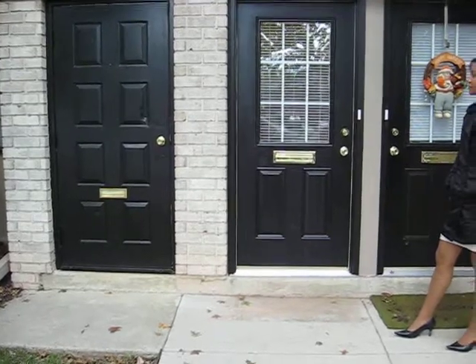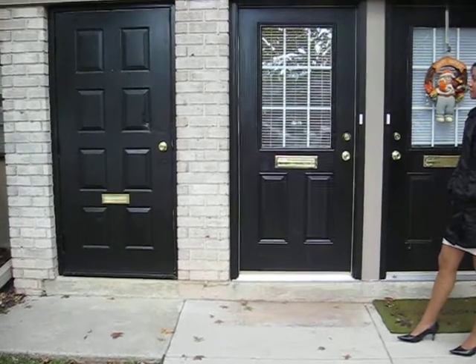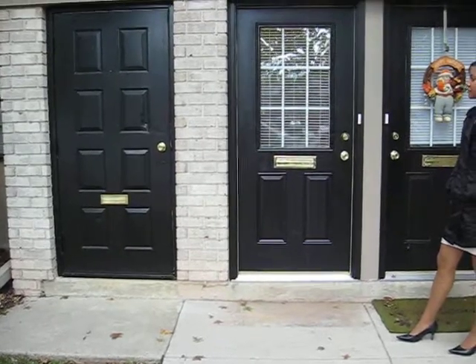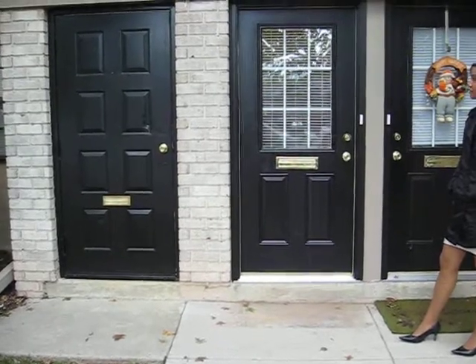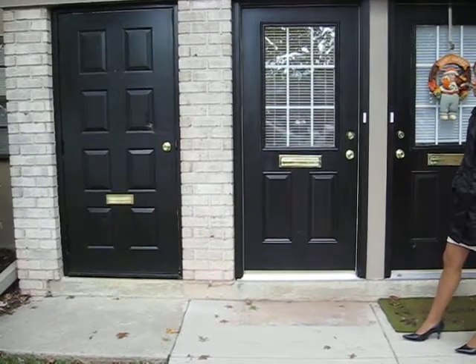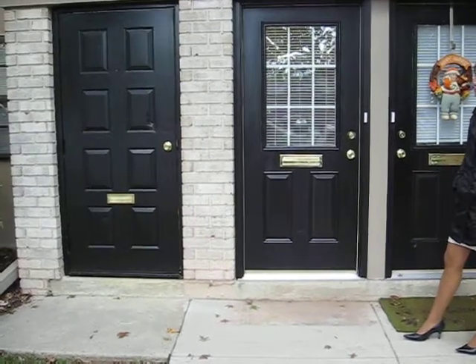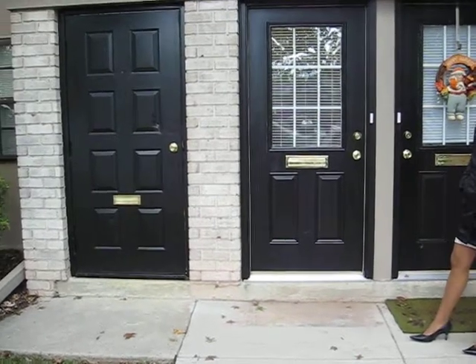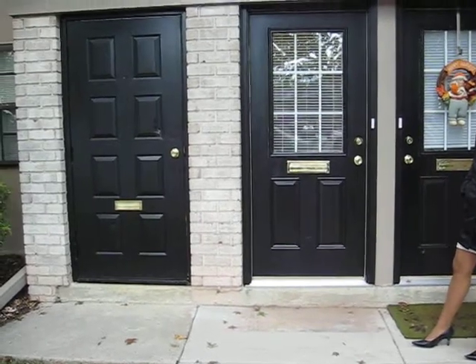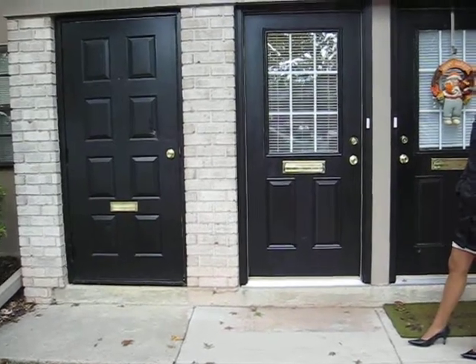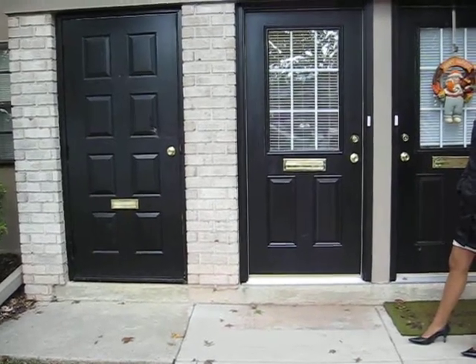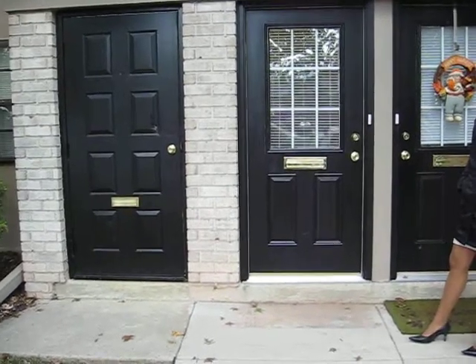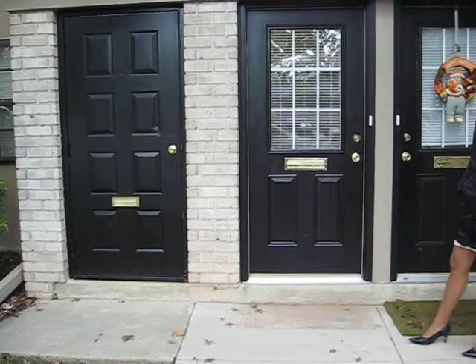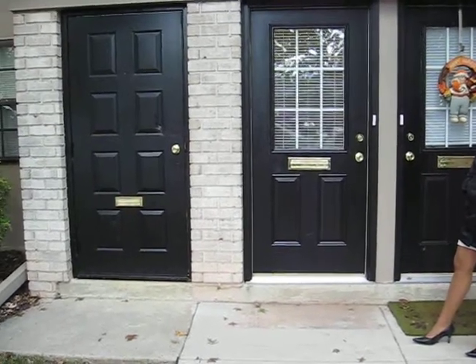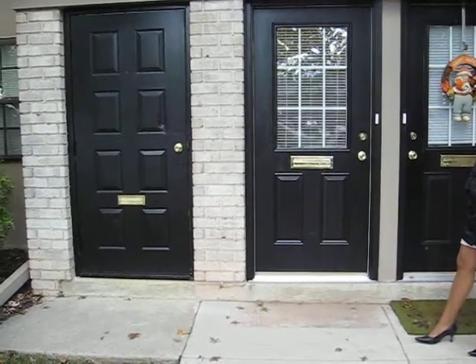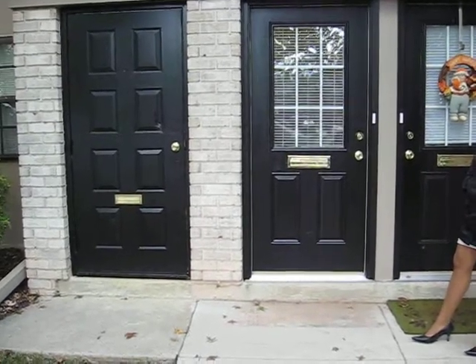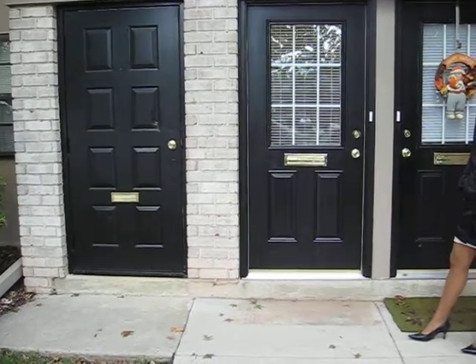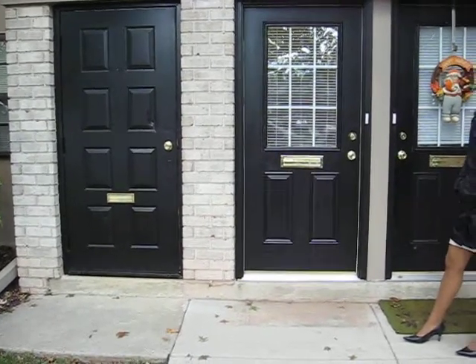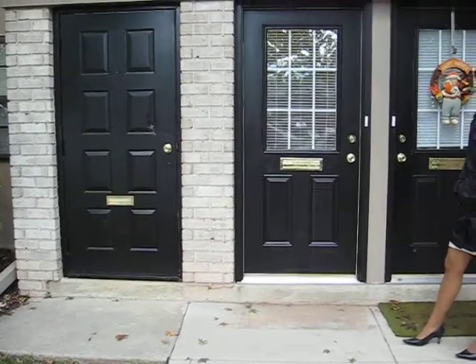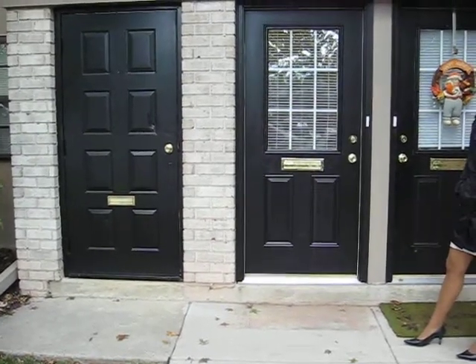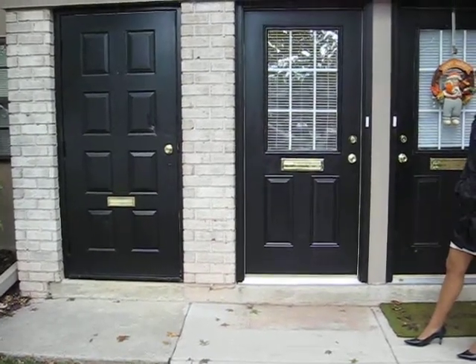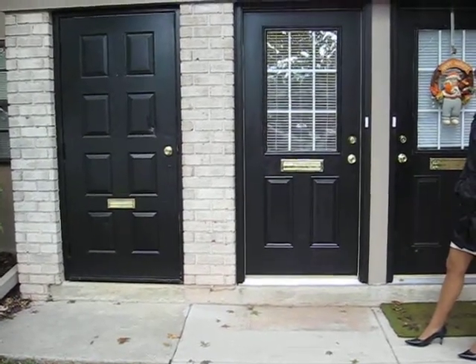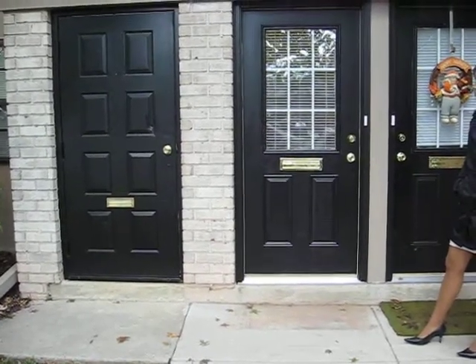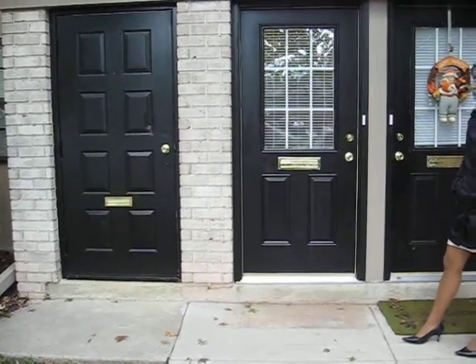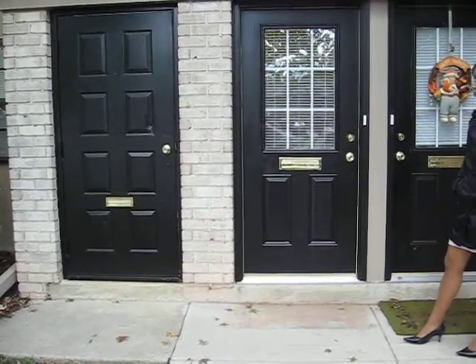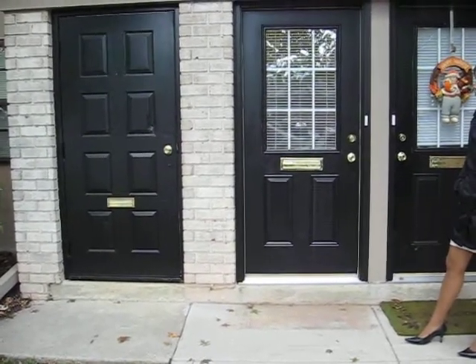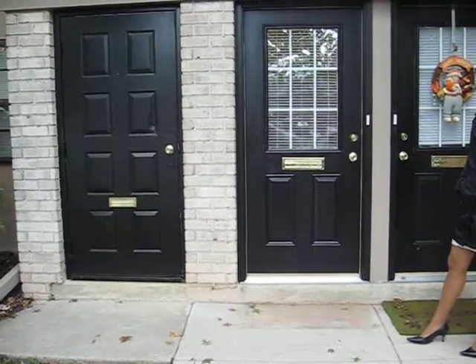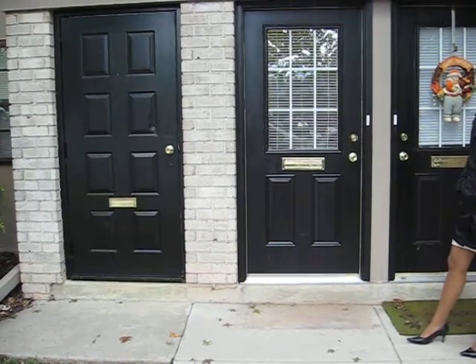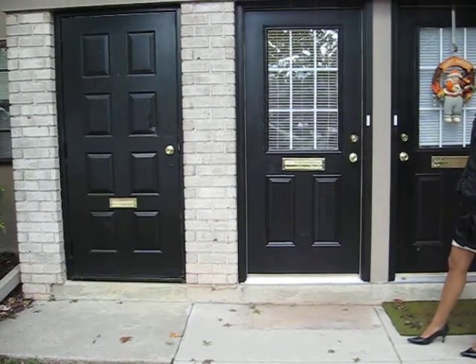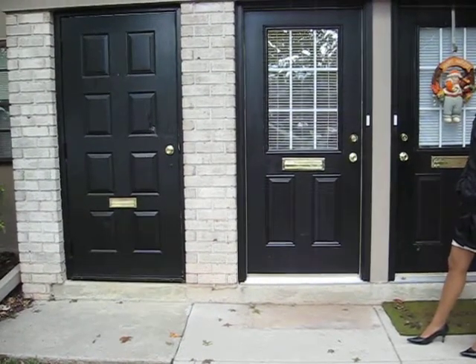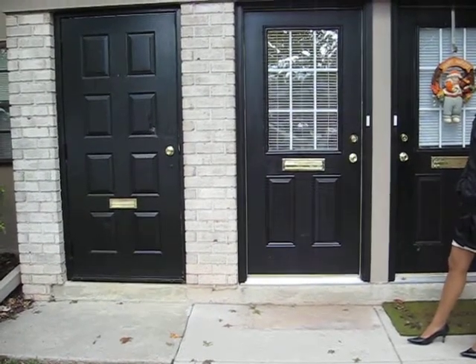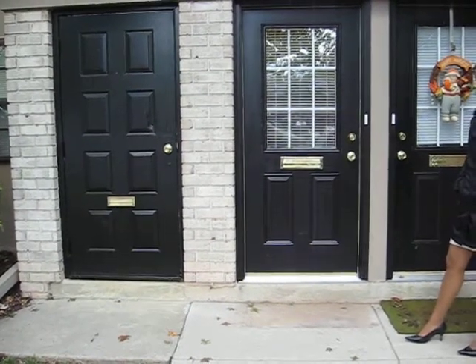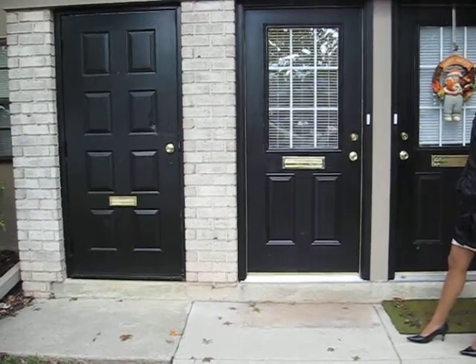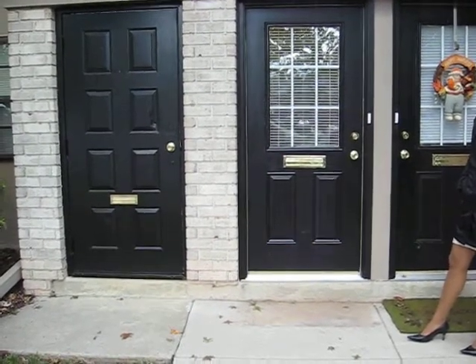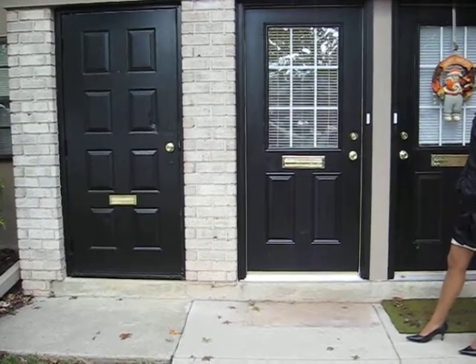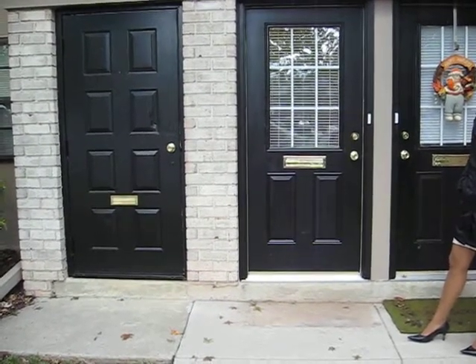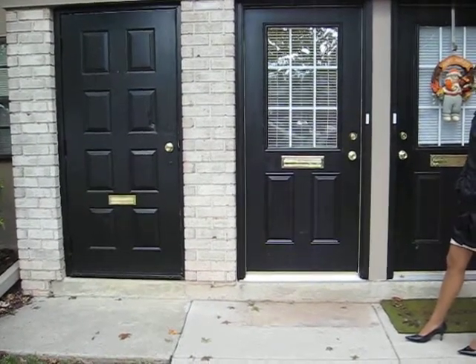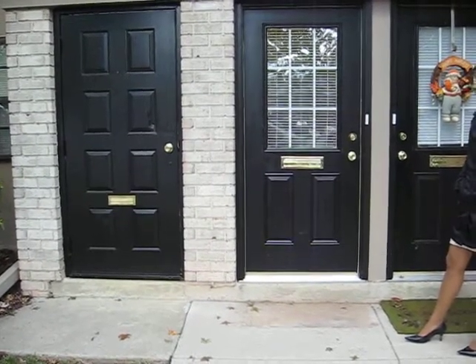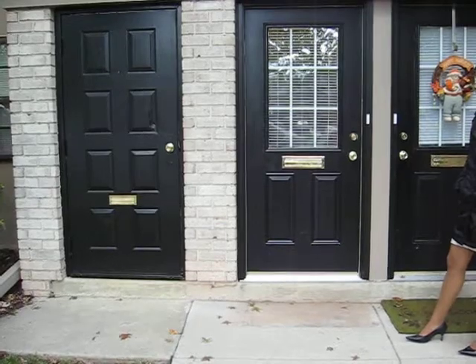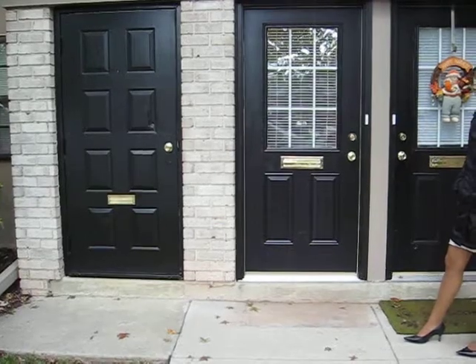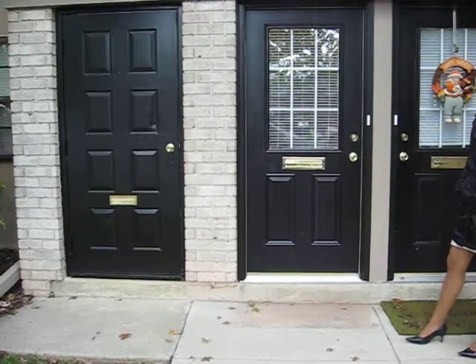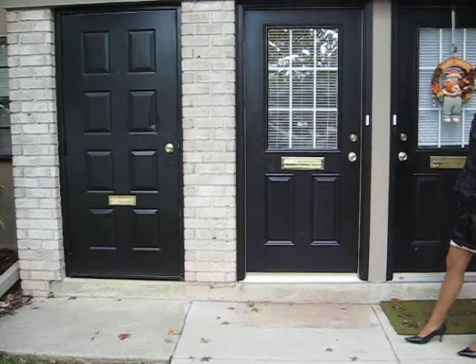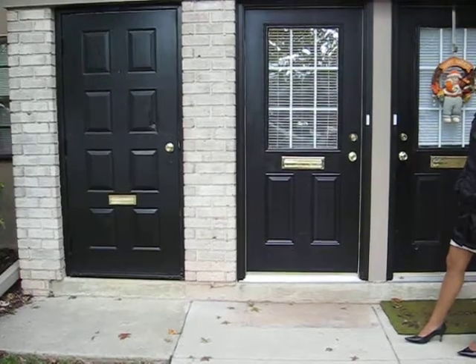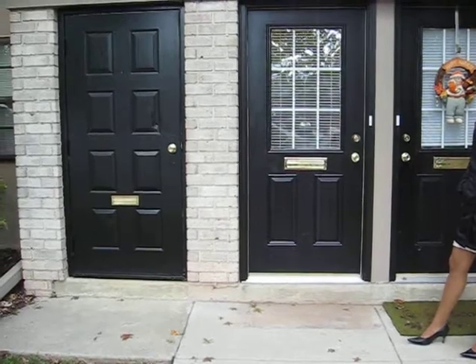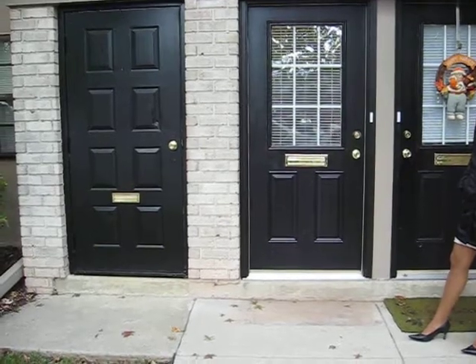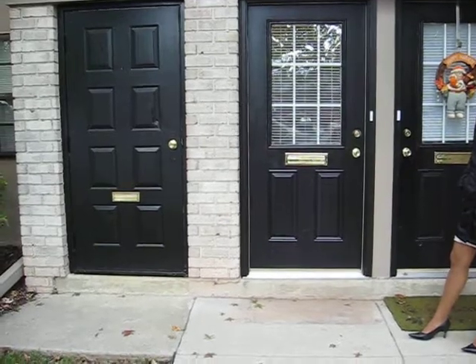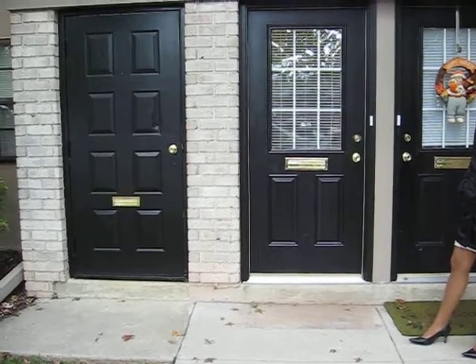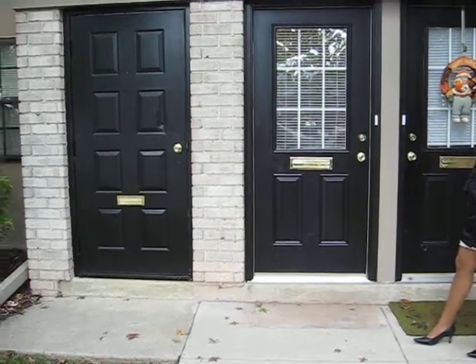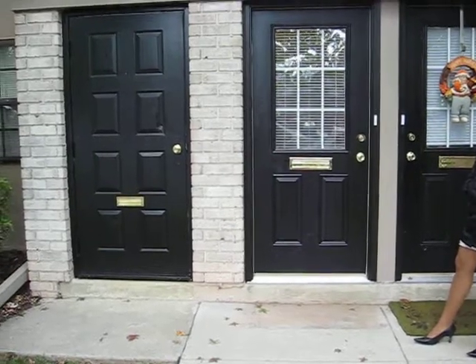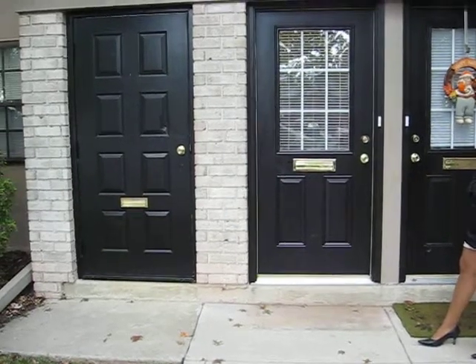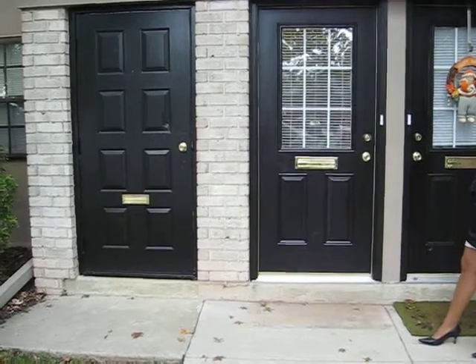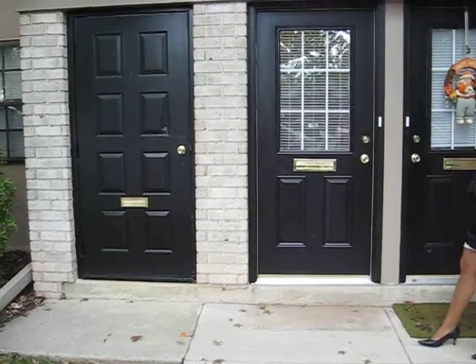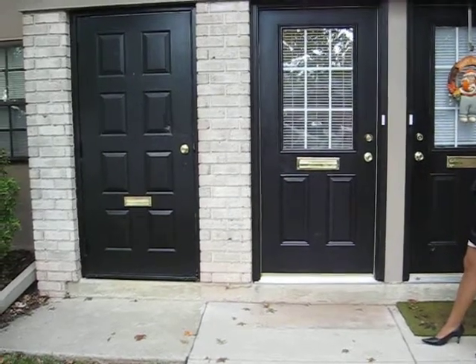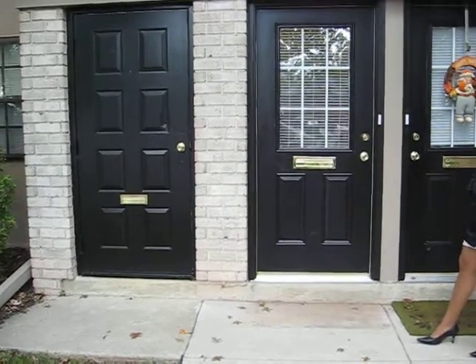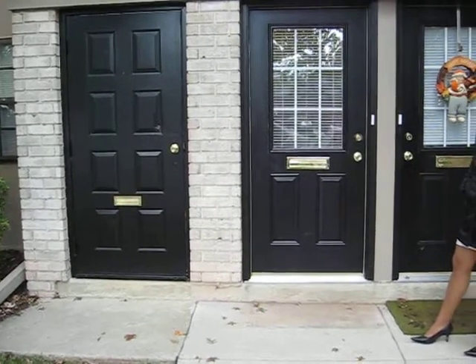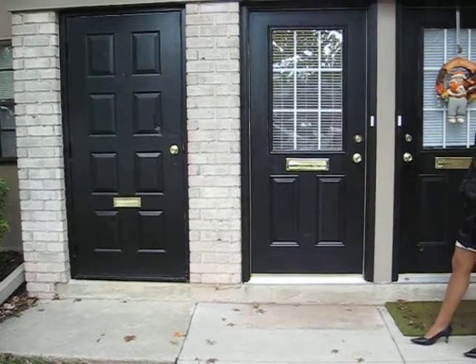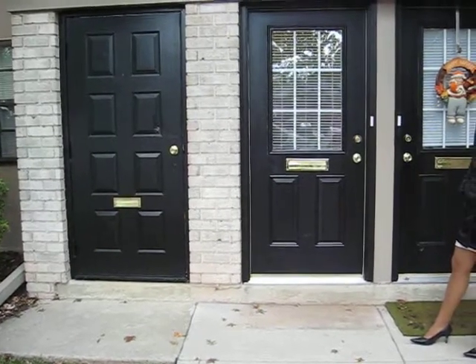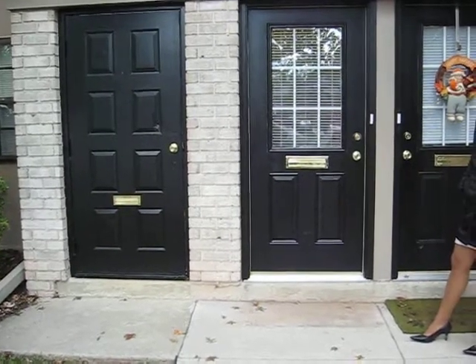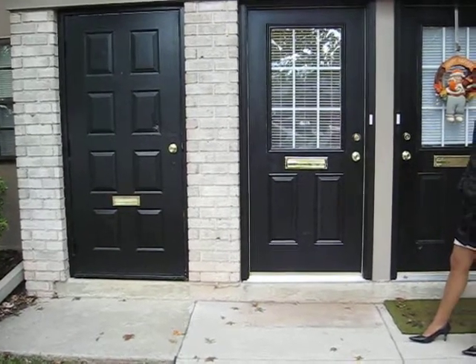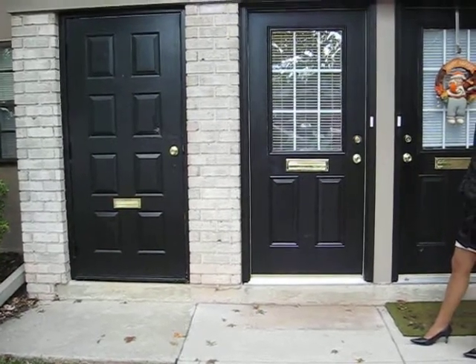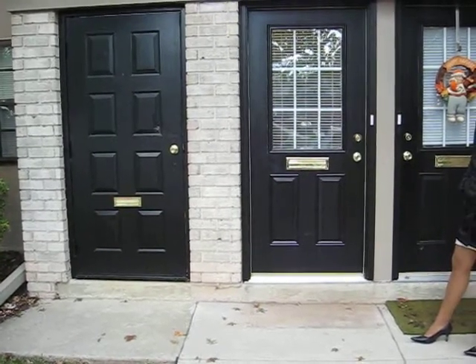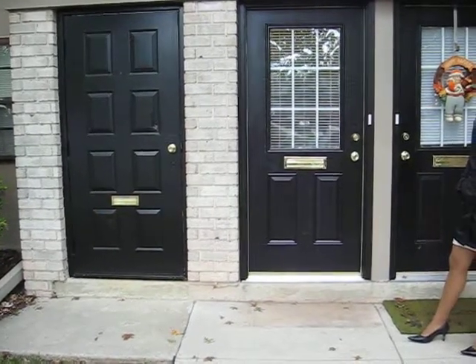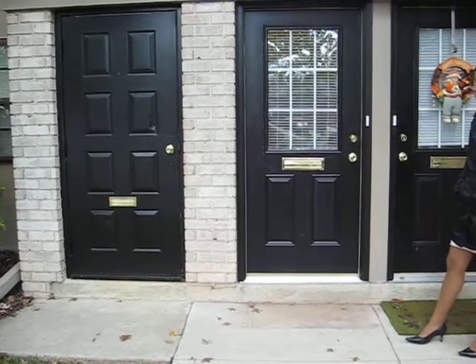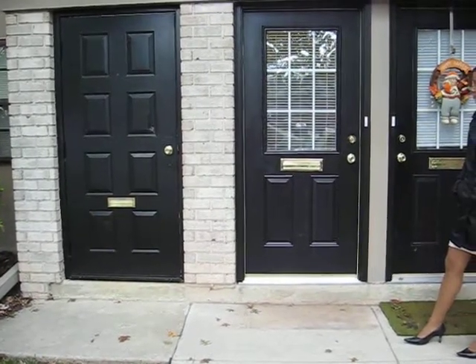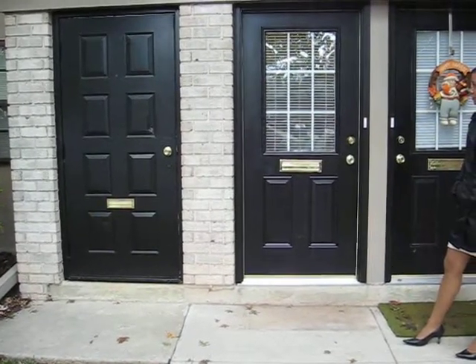You got a nice private entrance. The front door was just replaced so it's all brand new — door frame, threshold — so very energy efficient.